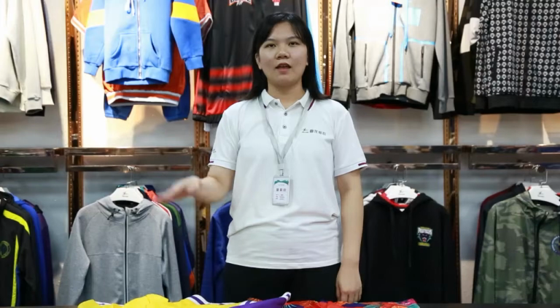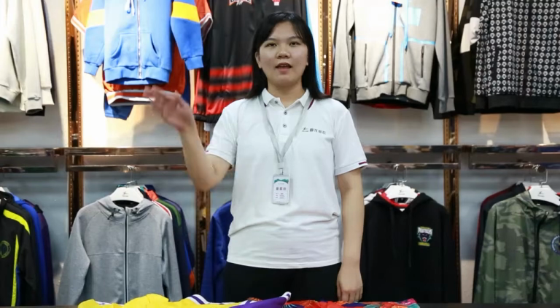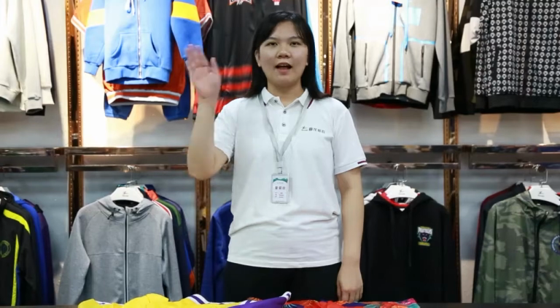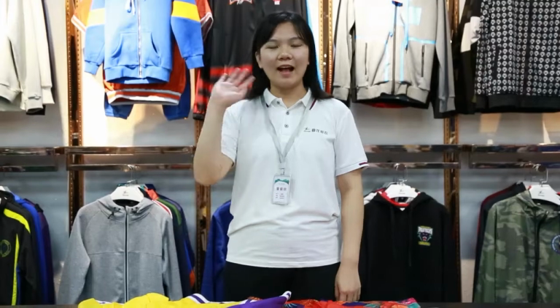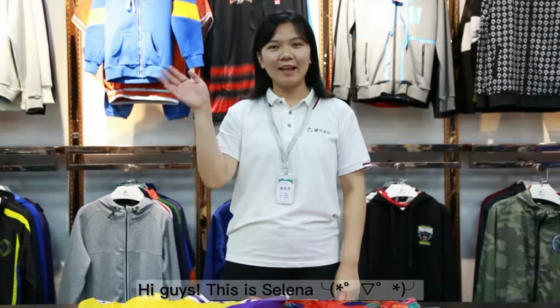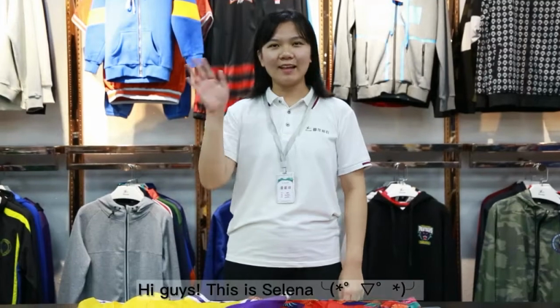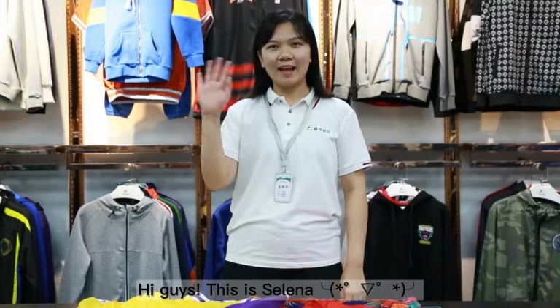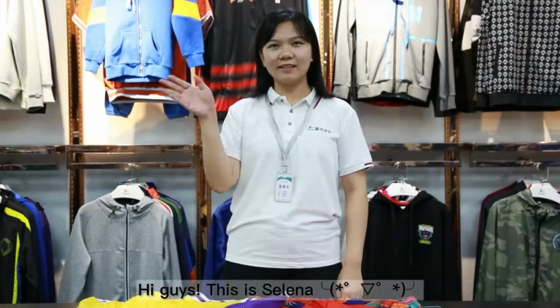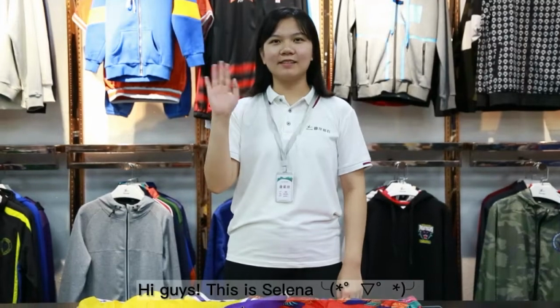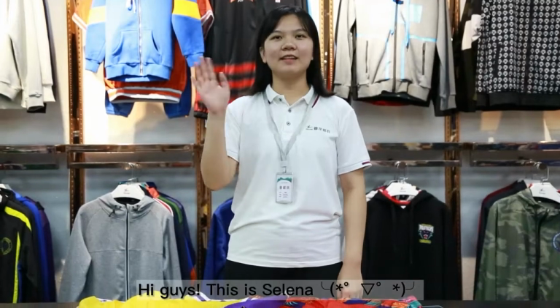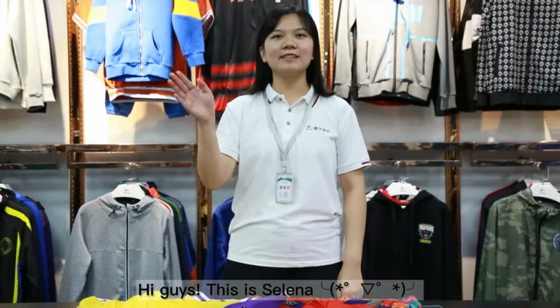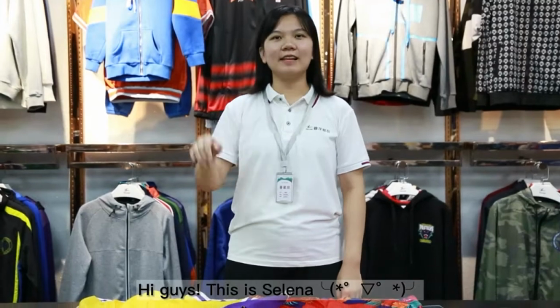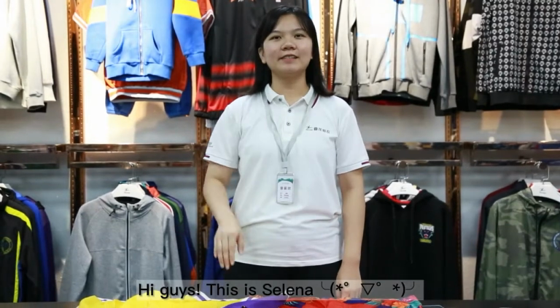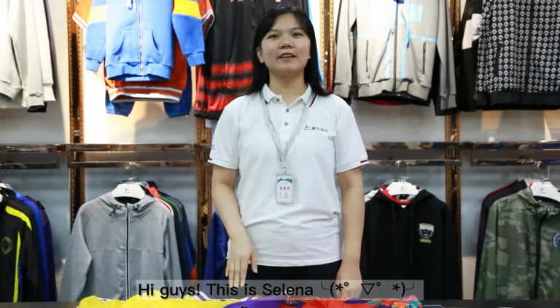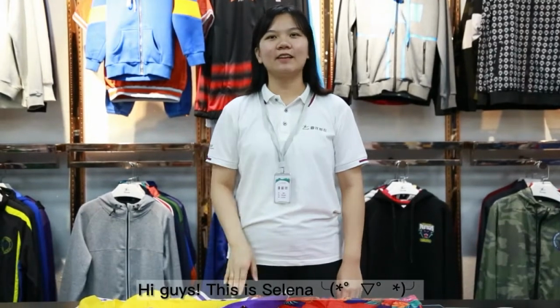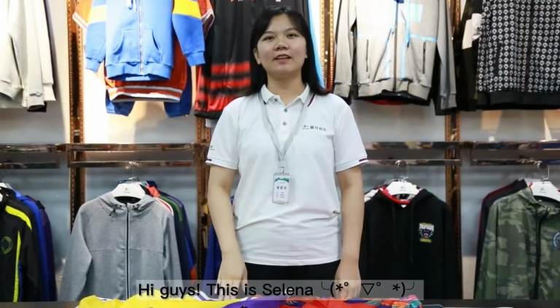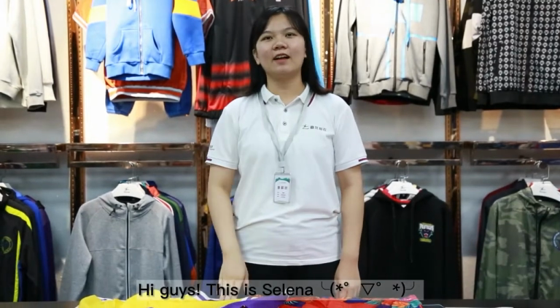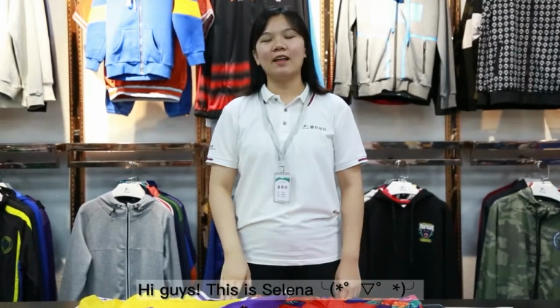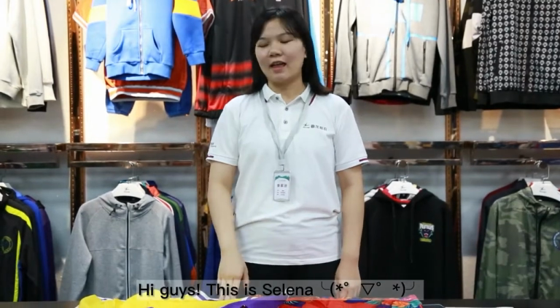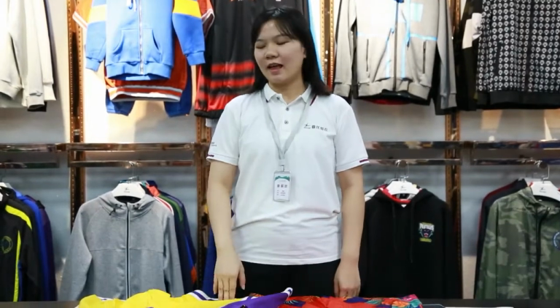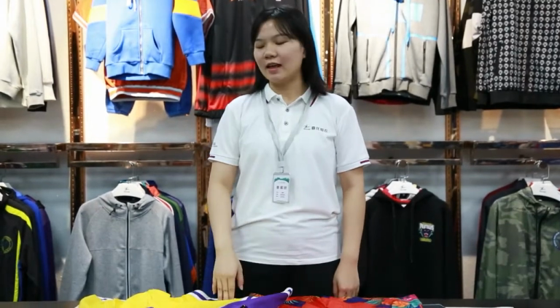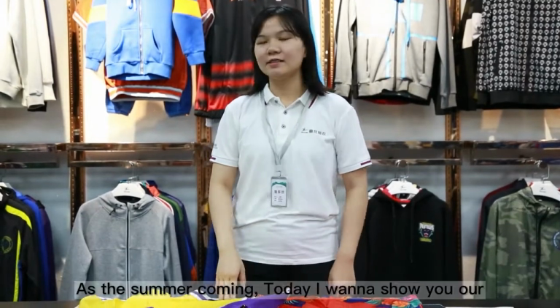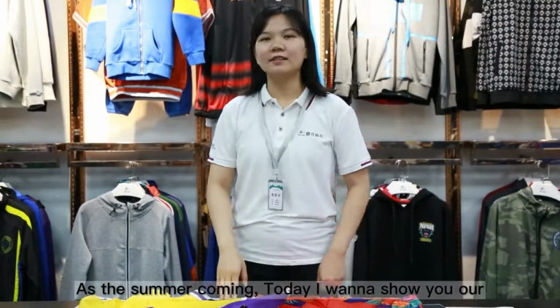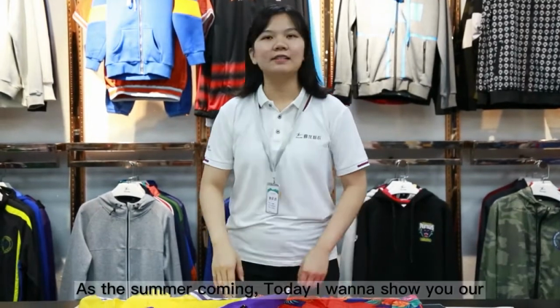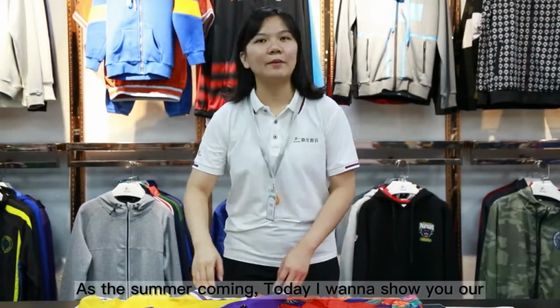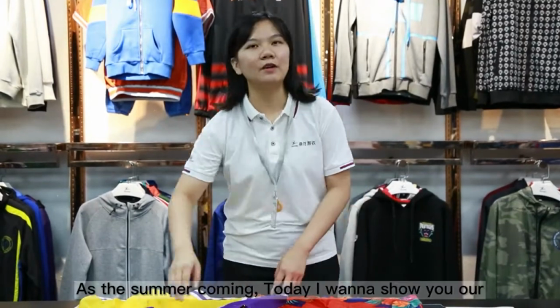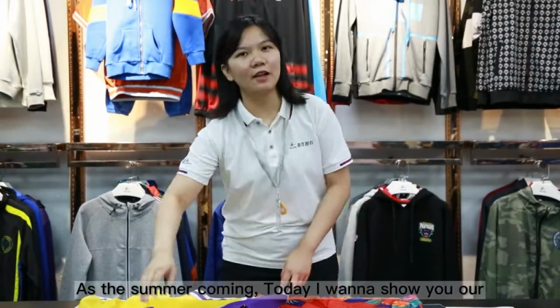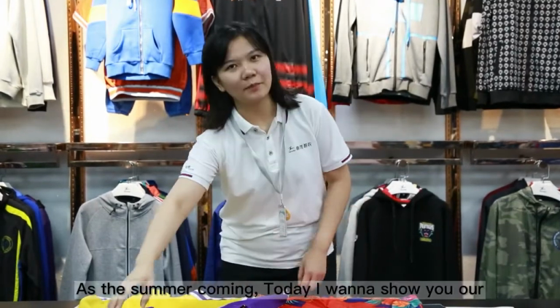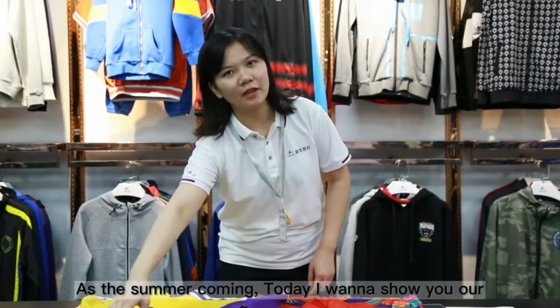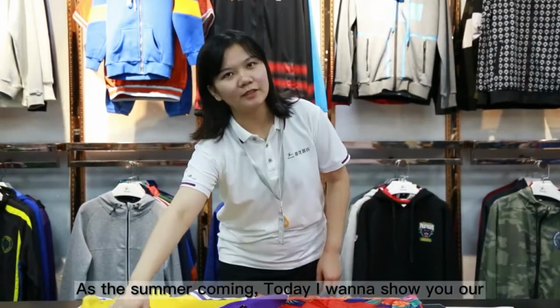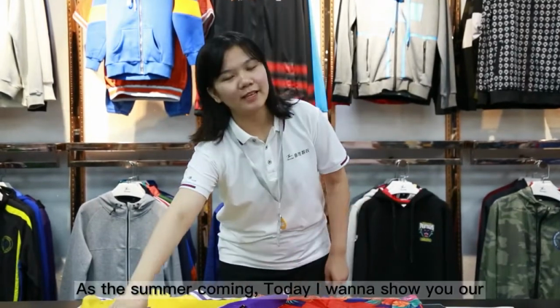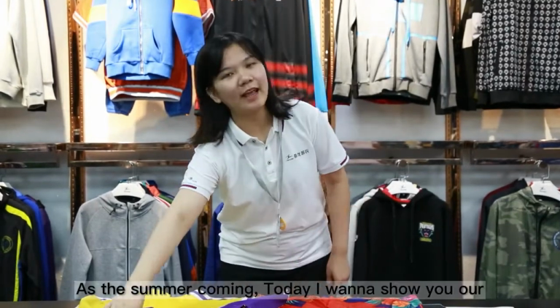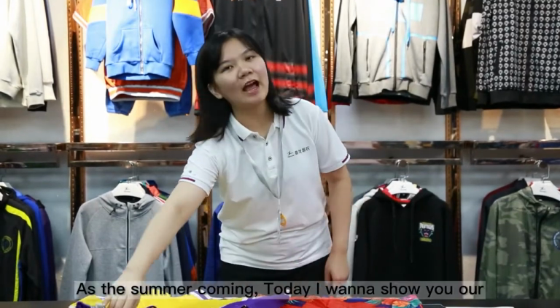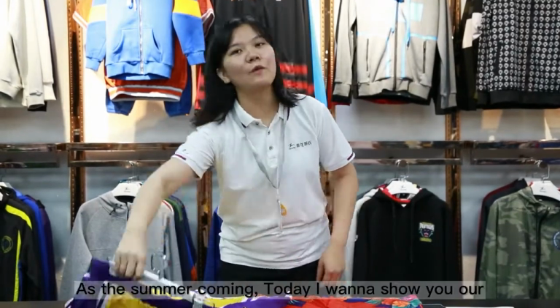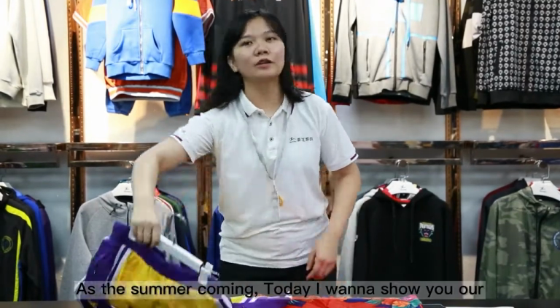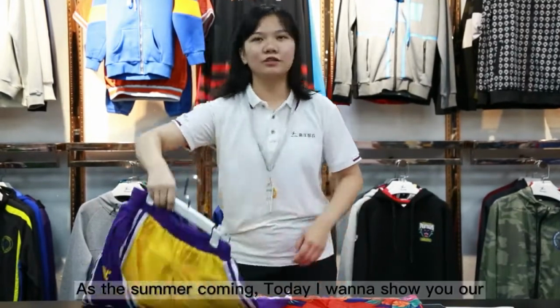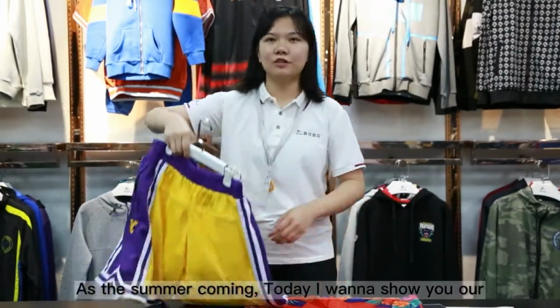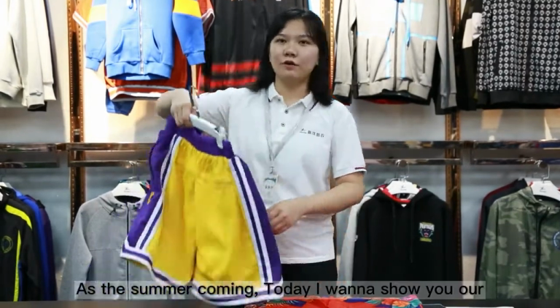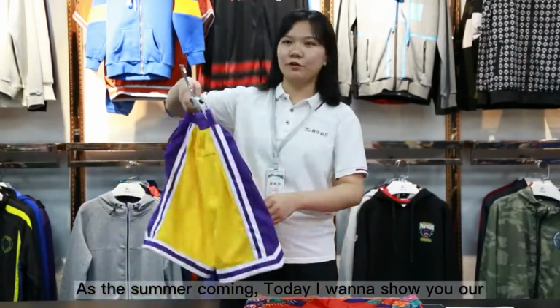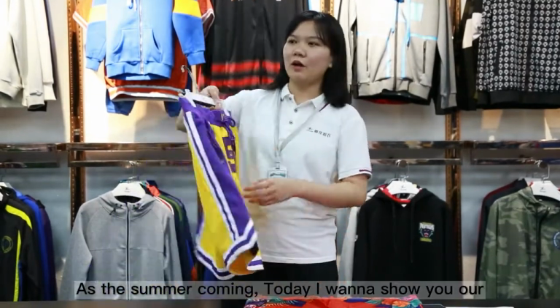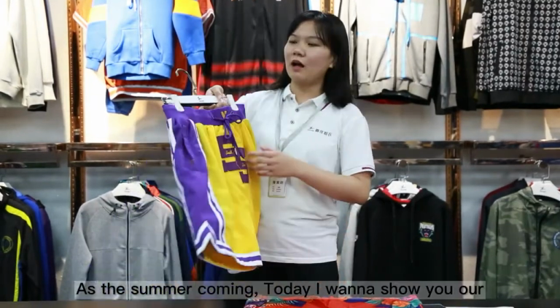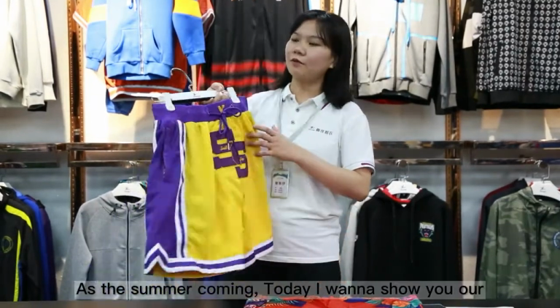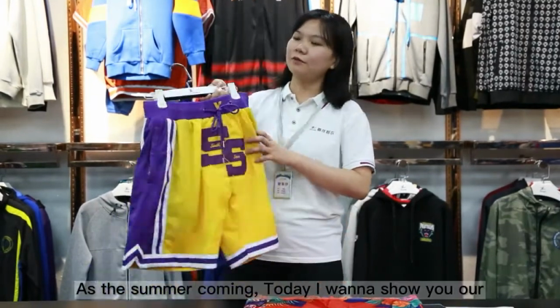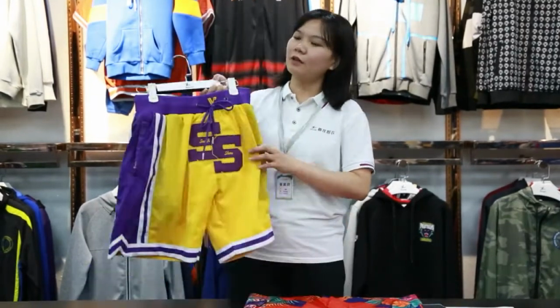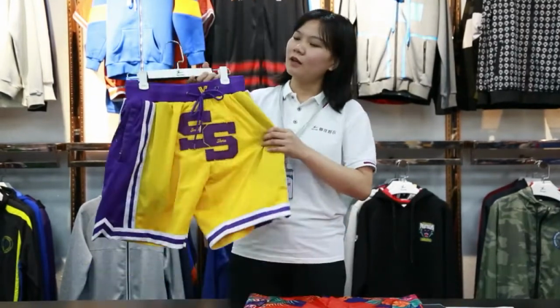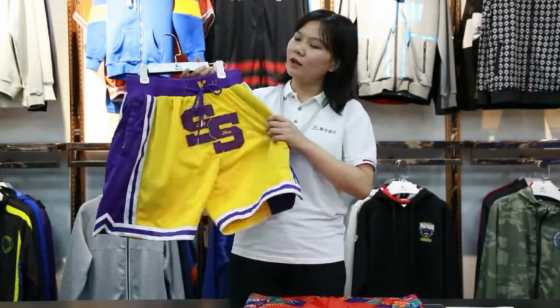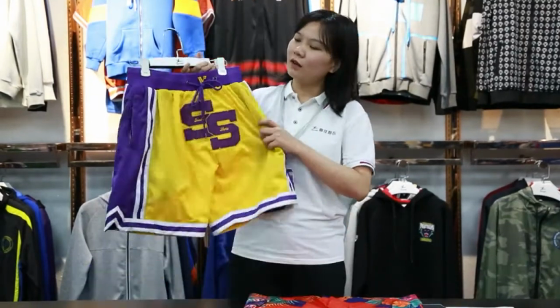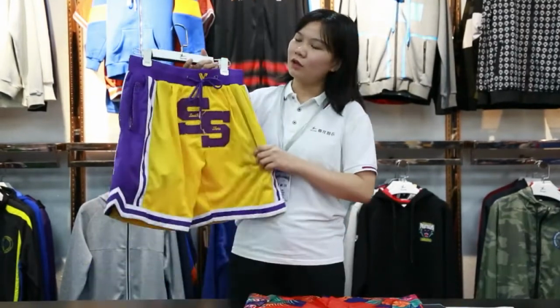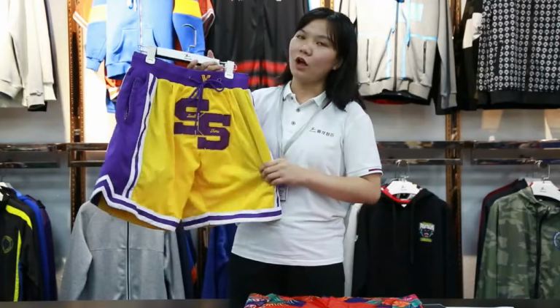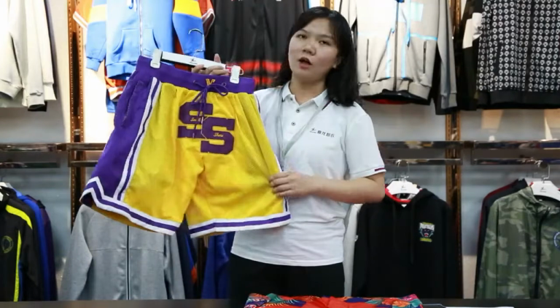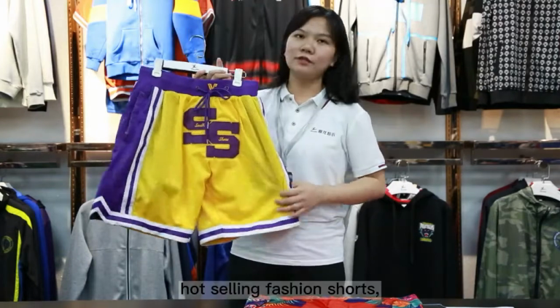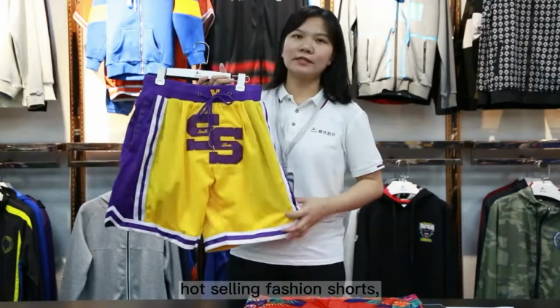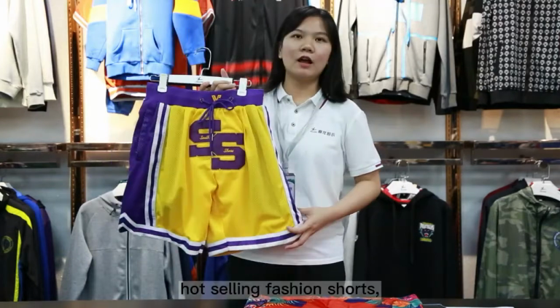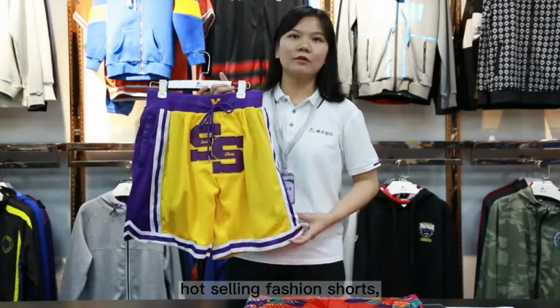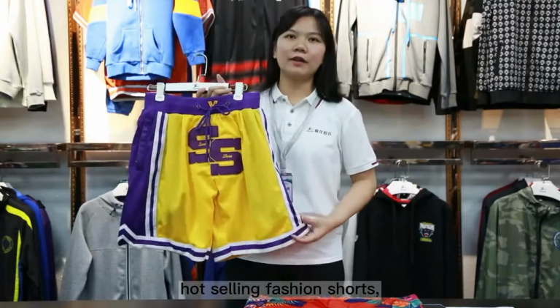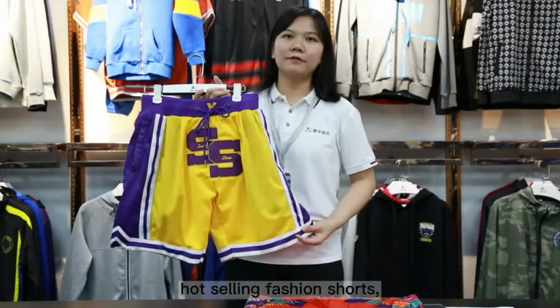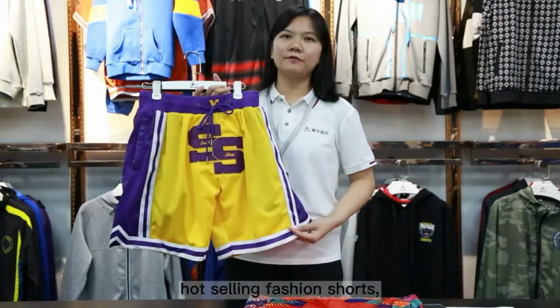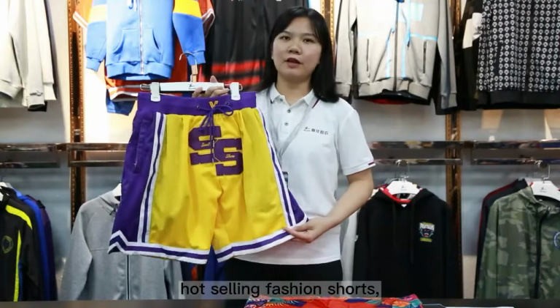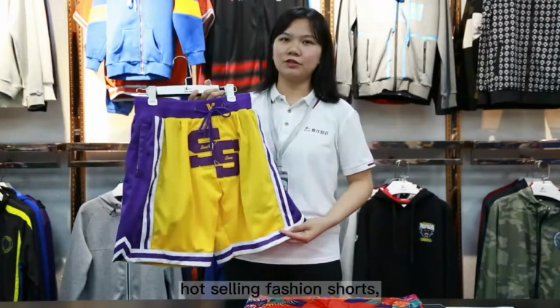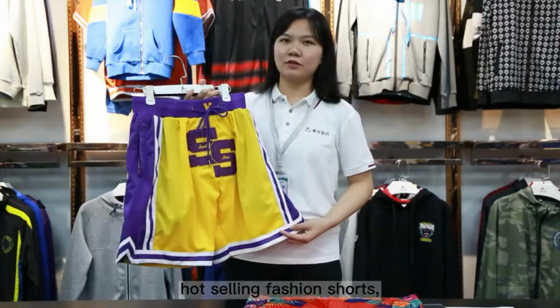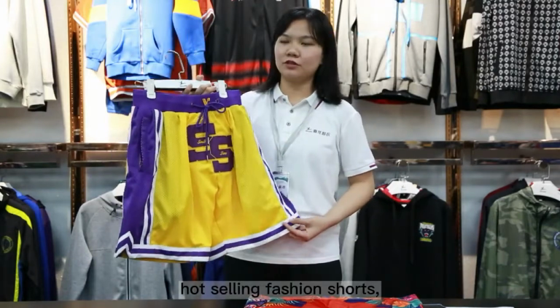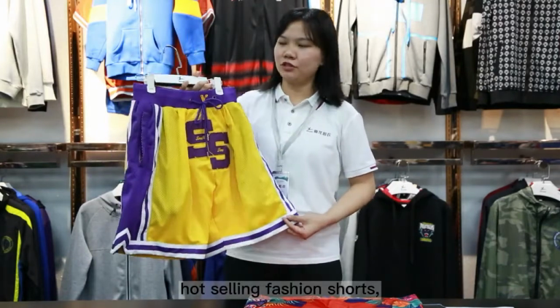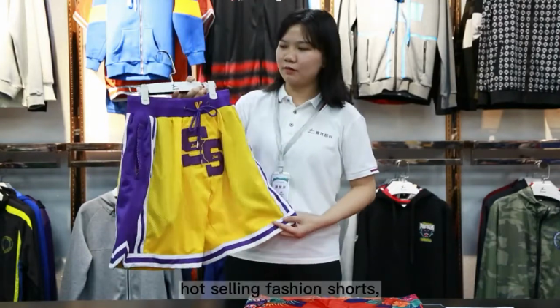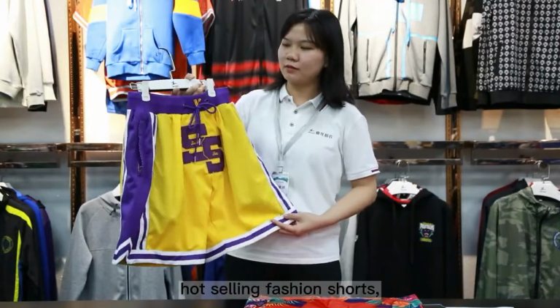Hi guys, this is Selena. With summer coming, today I want to show you our wholesaling fashion shorts.